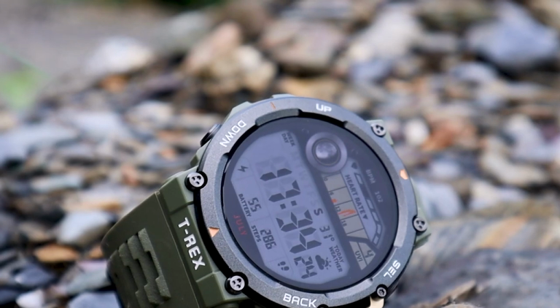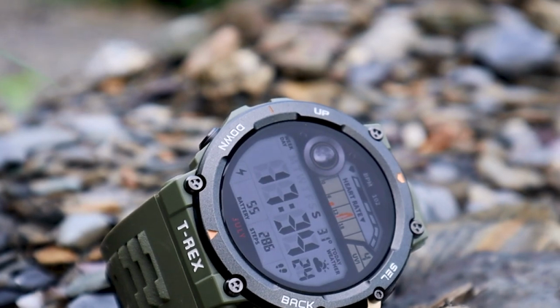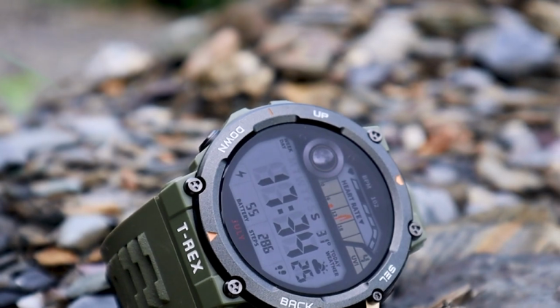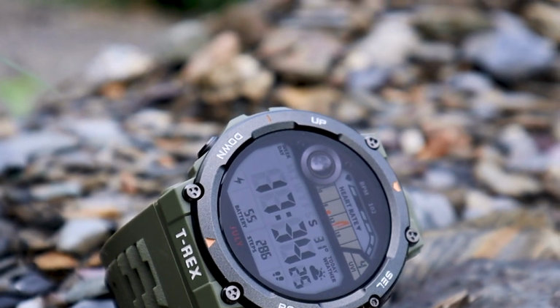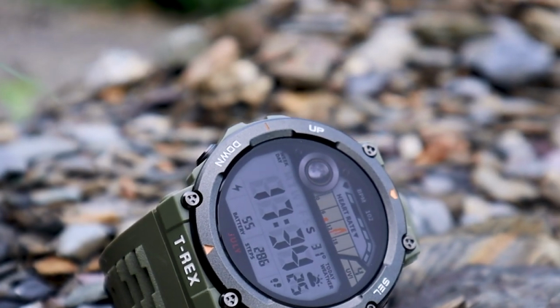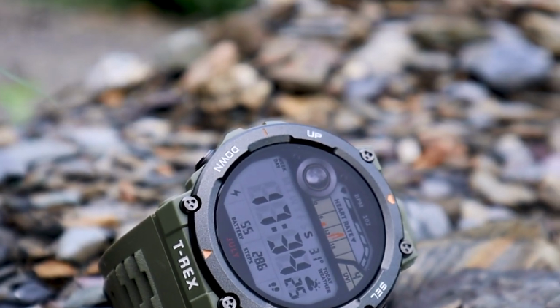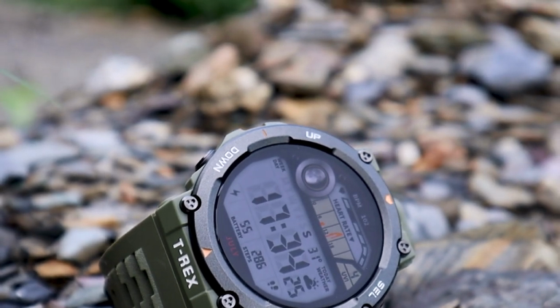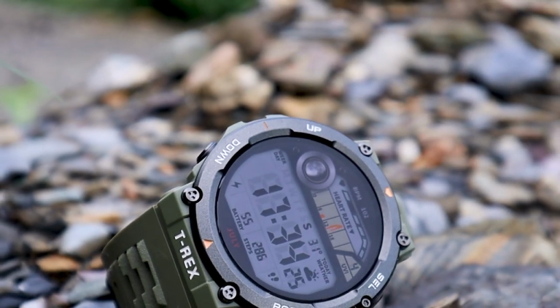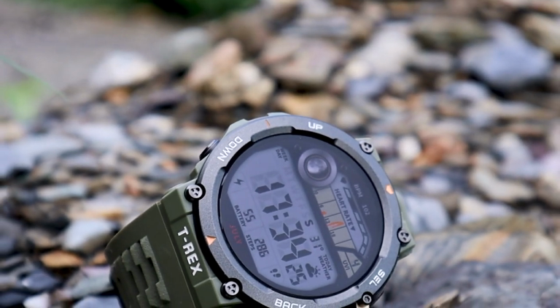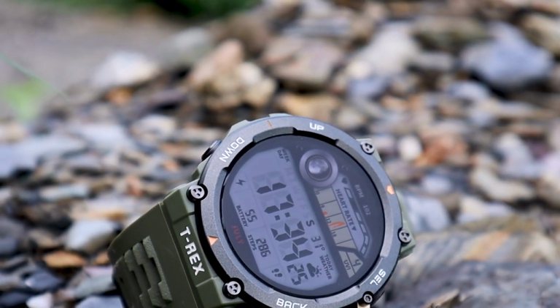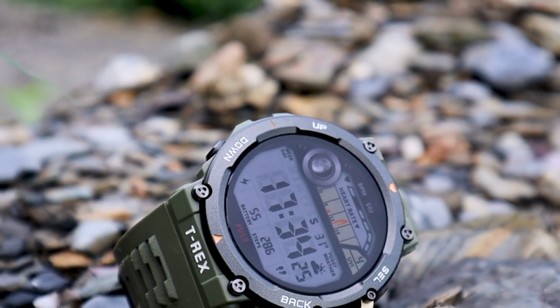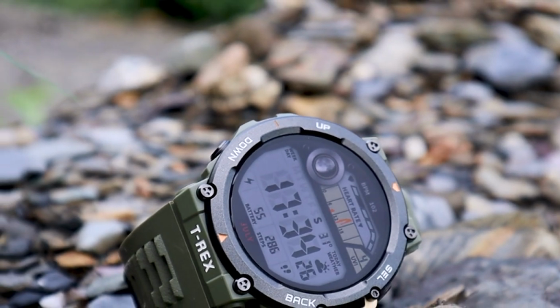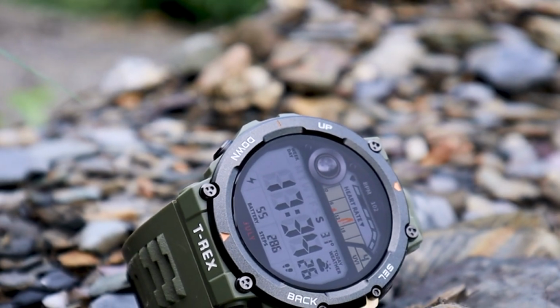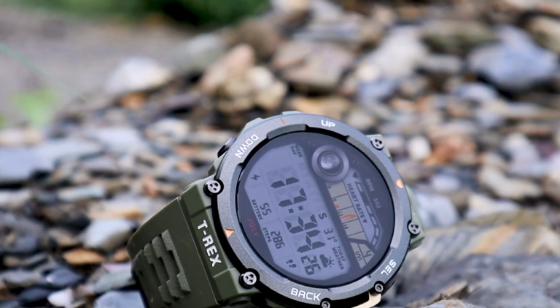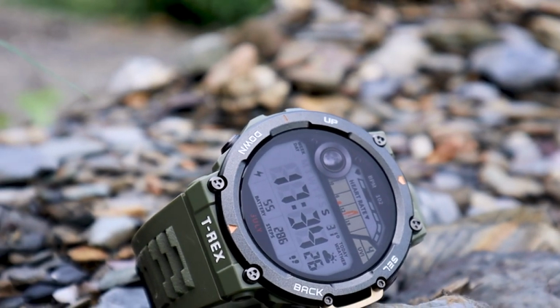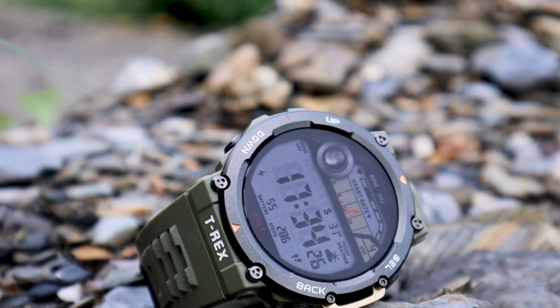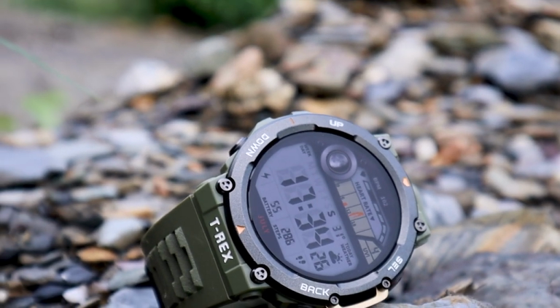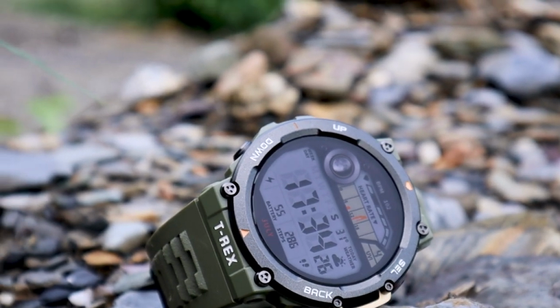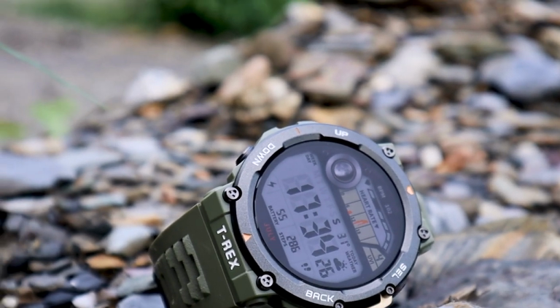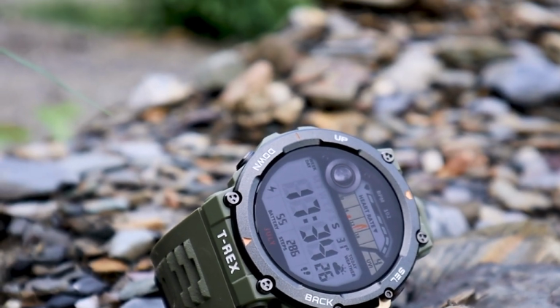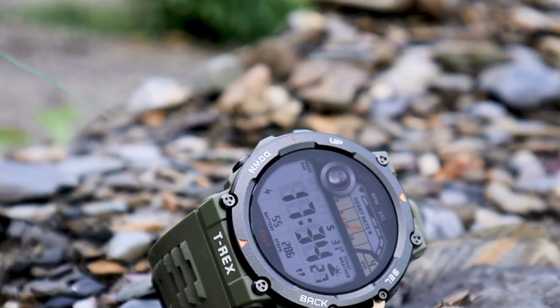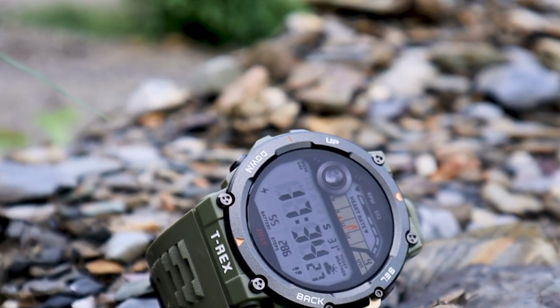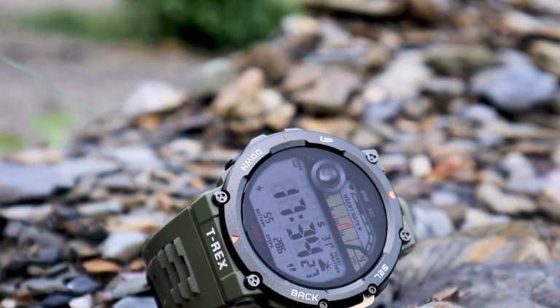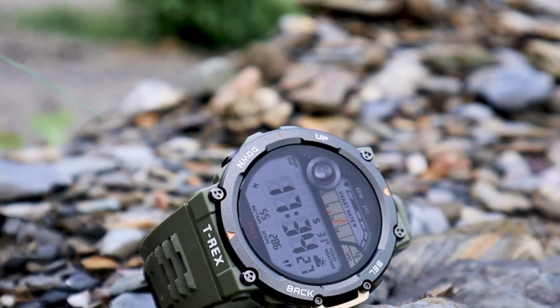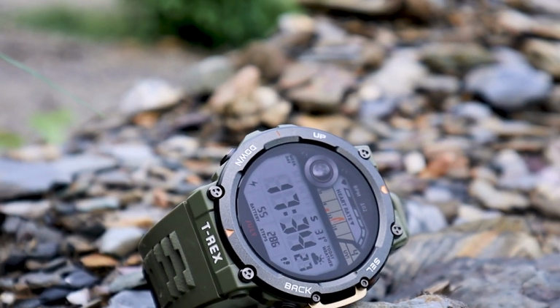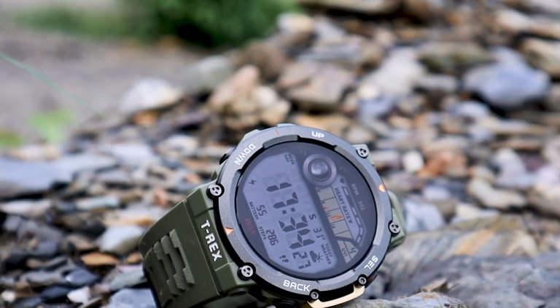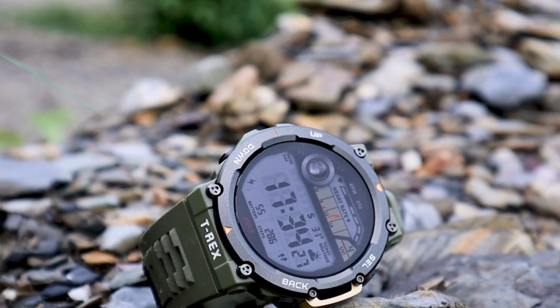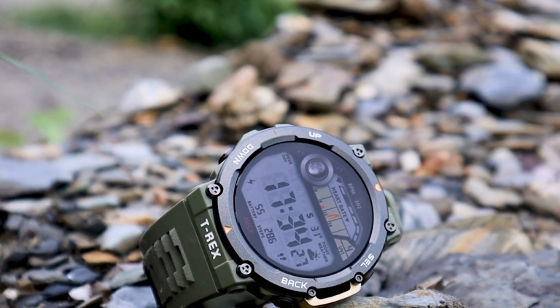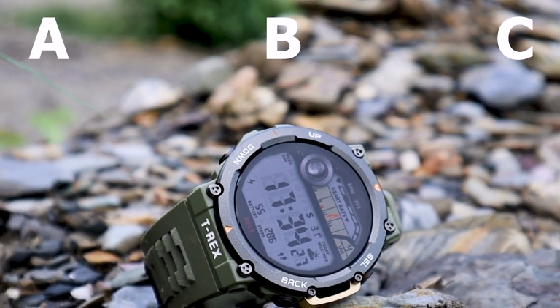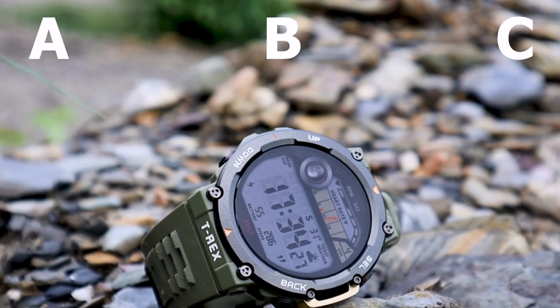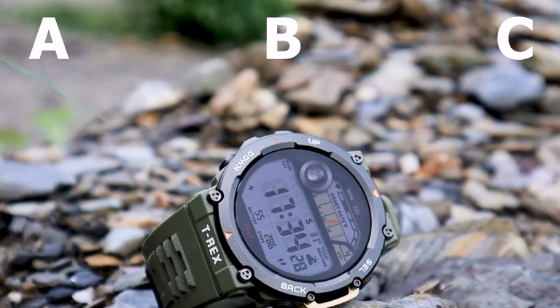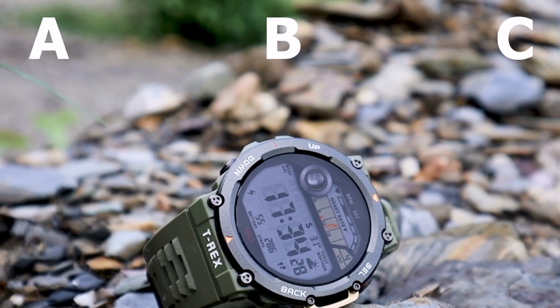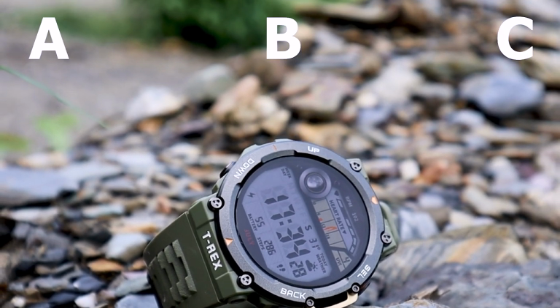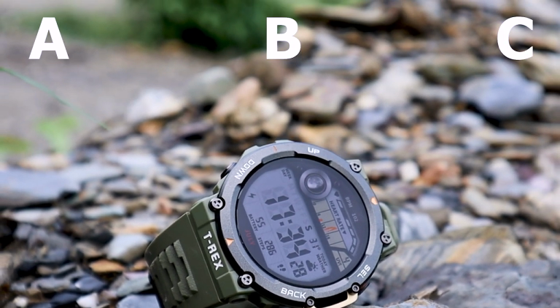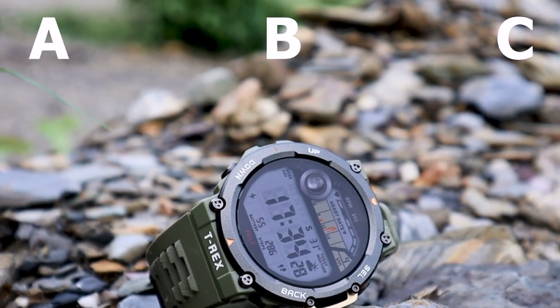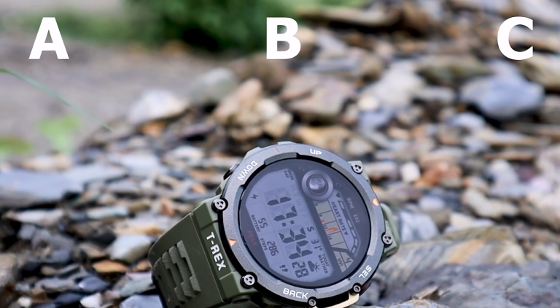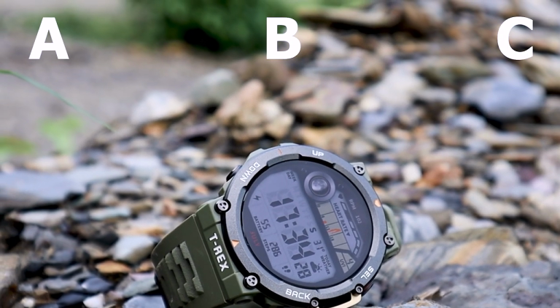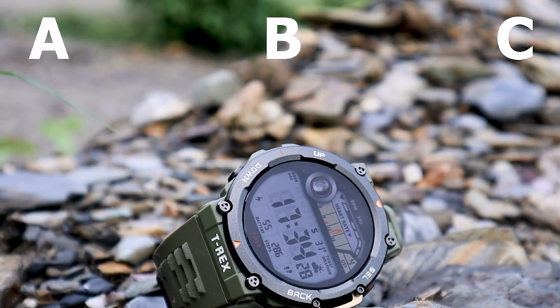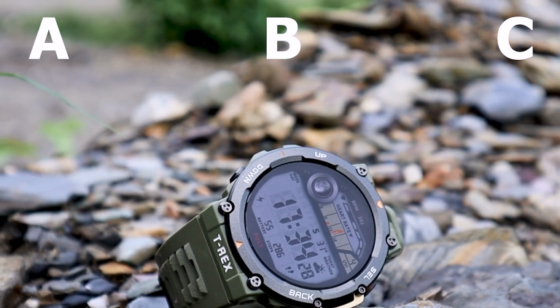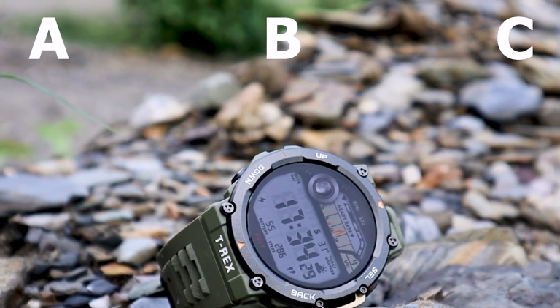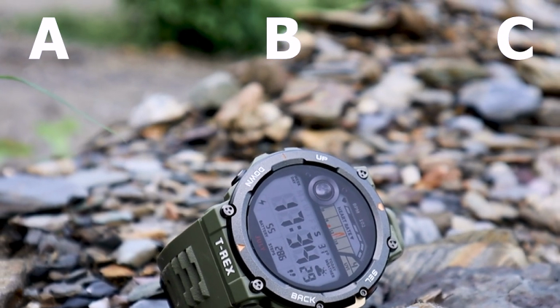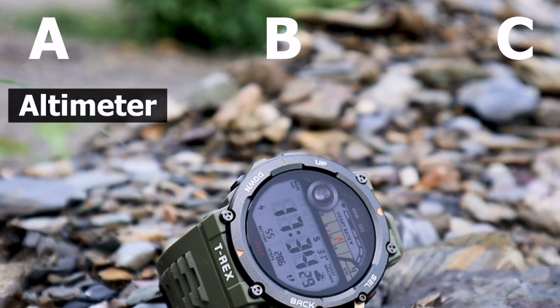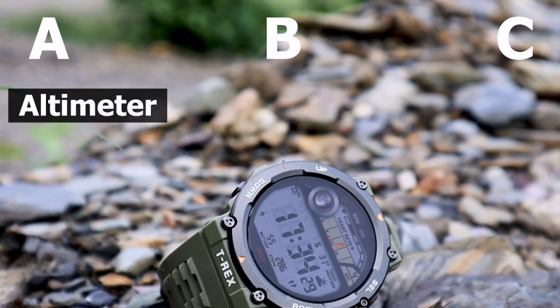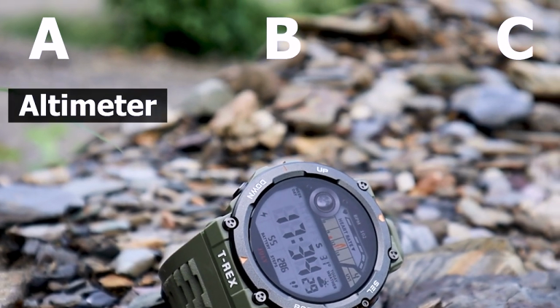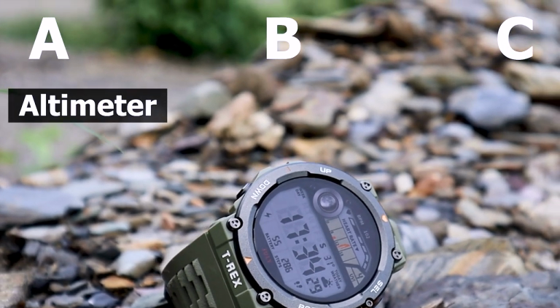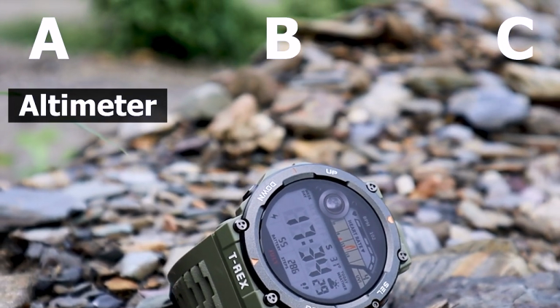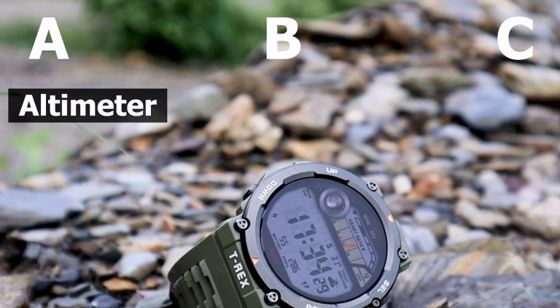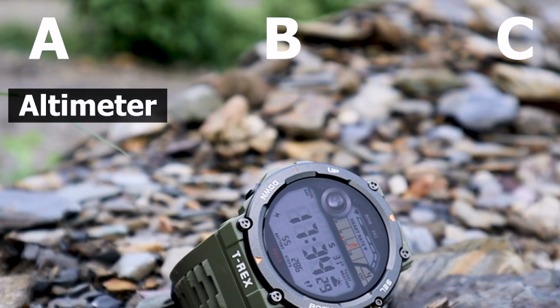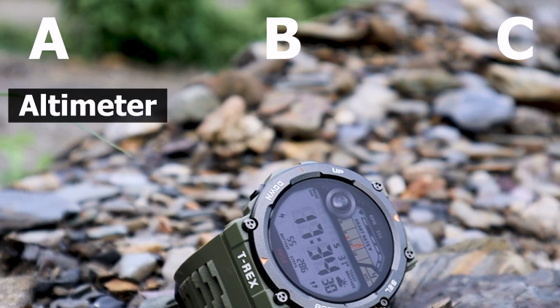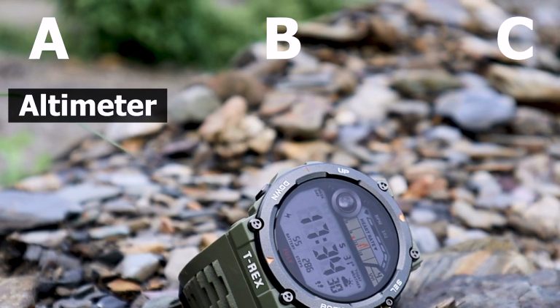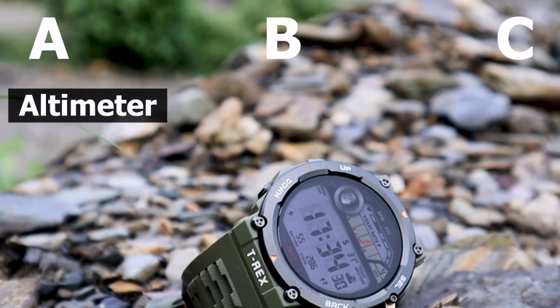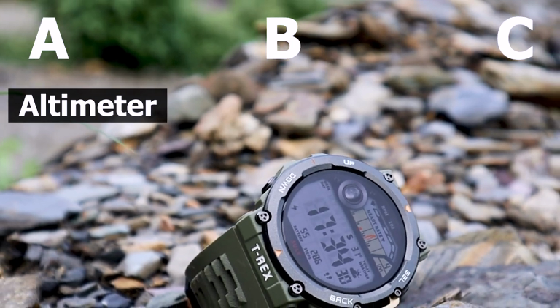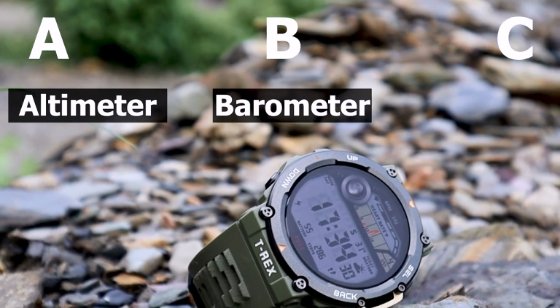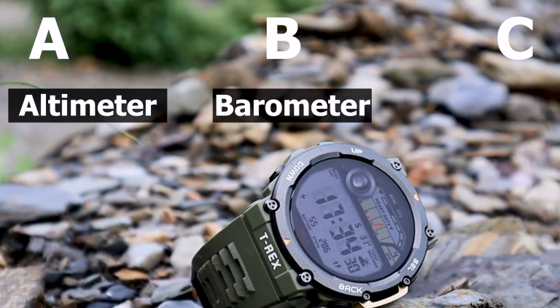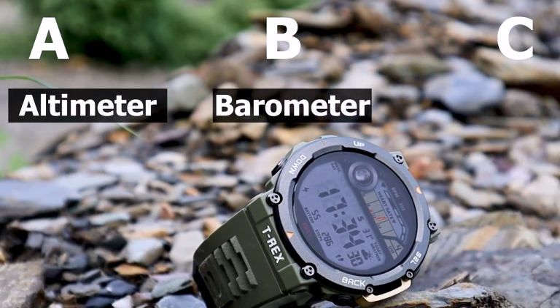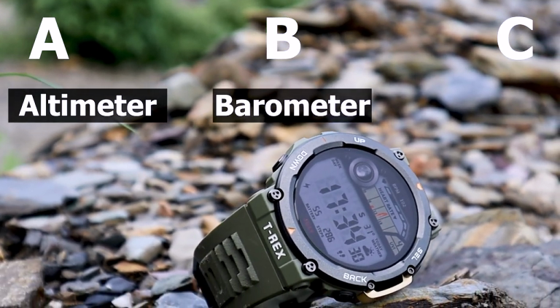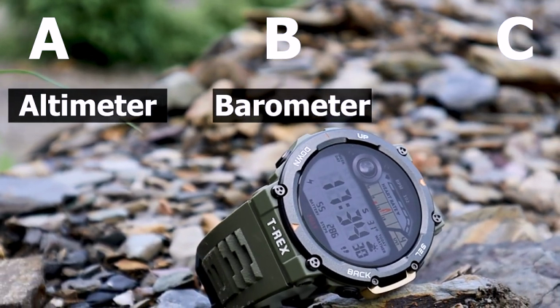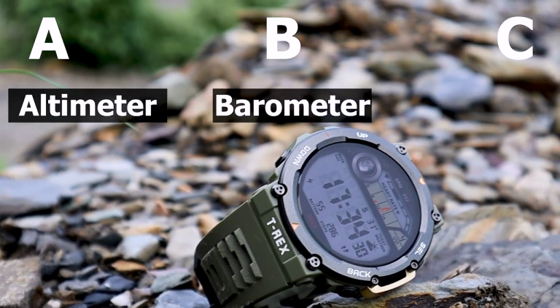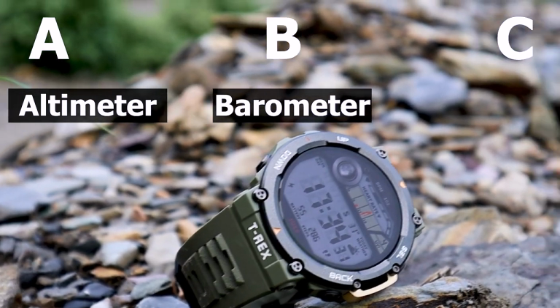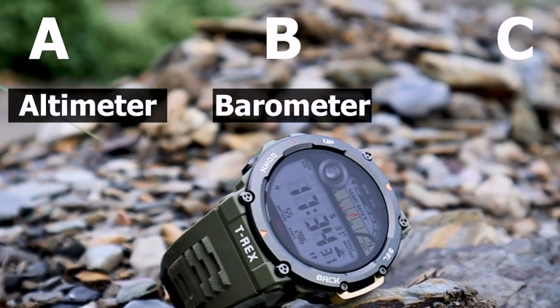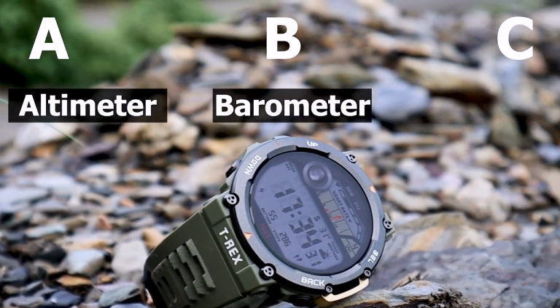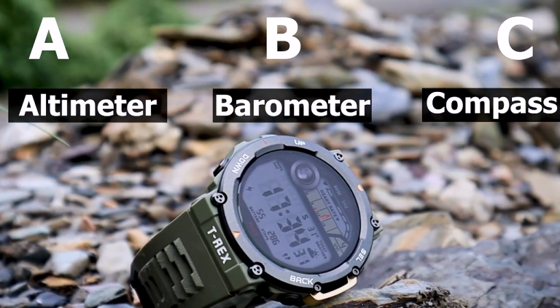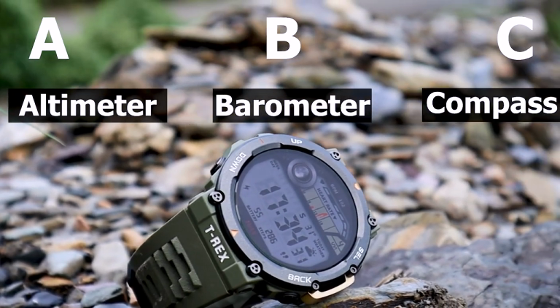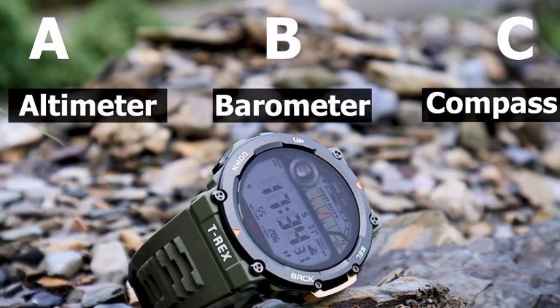The Amazfit T-Rex 2 comes with a built-in ABC sensor, better known as altimeter, barometer, and compass.